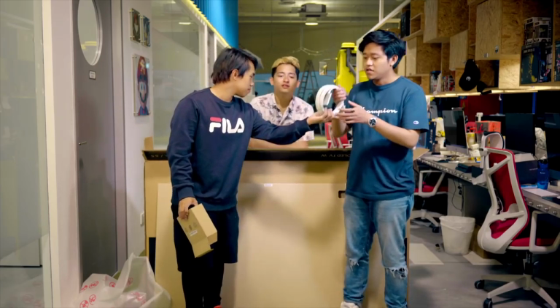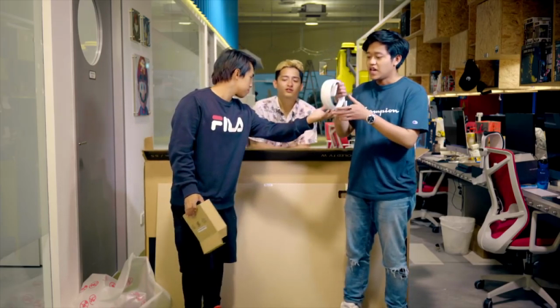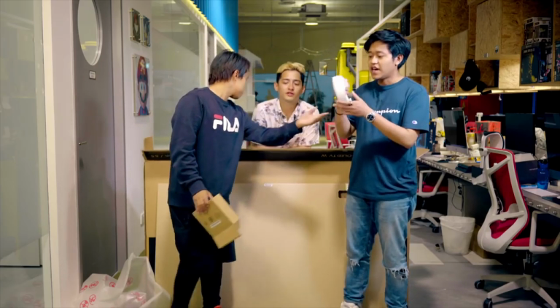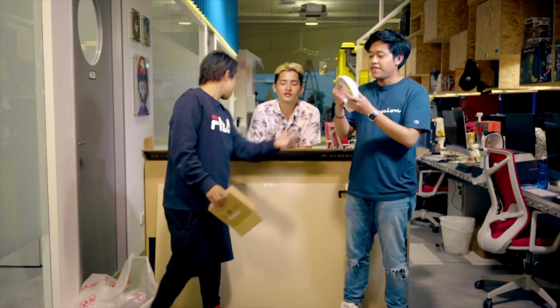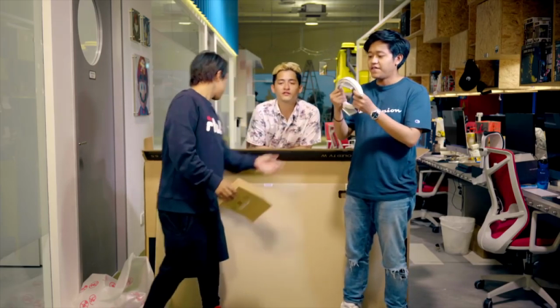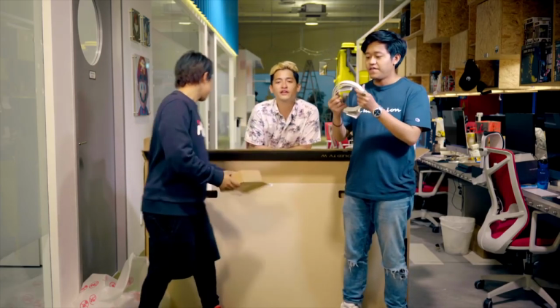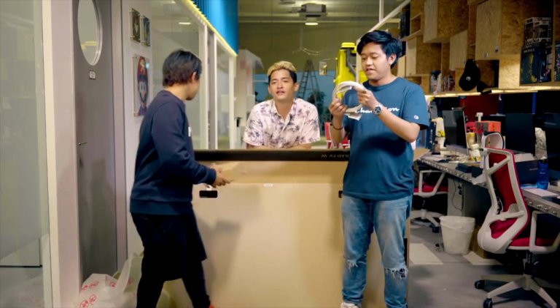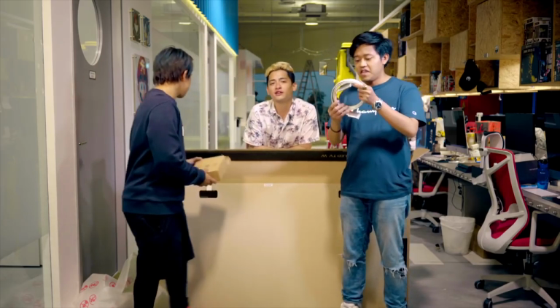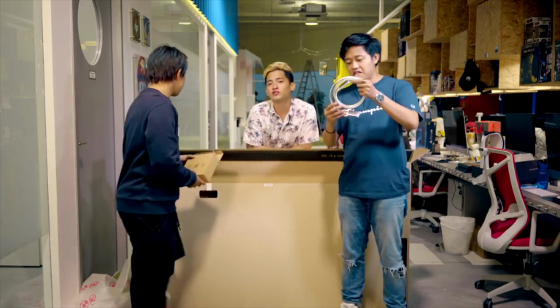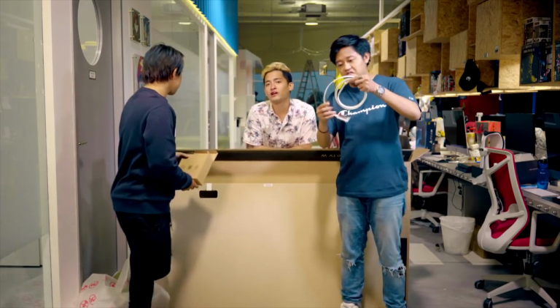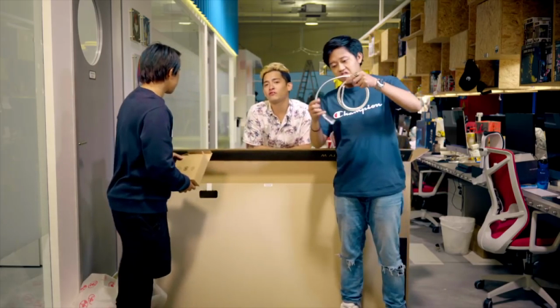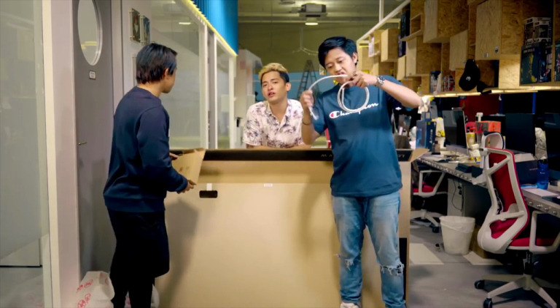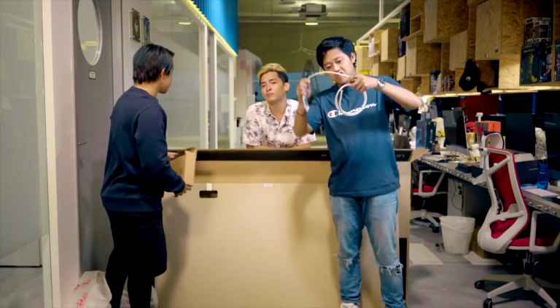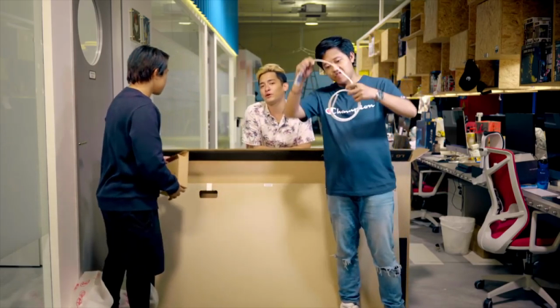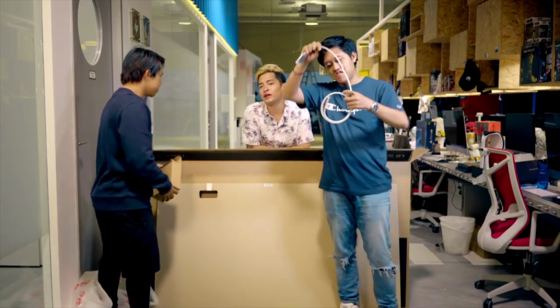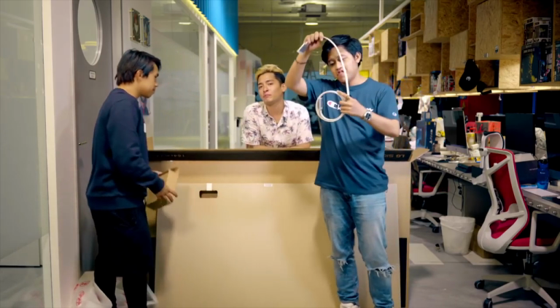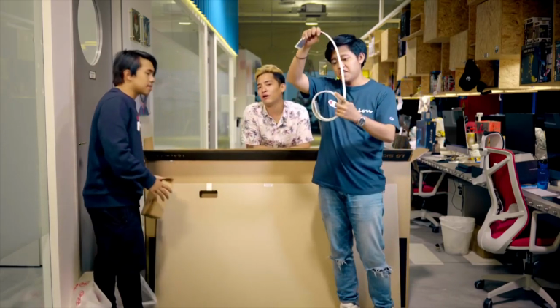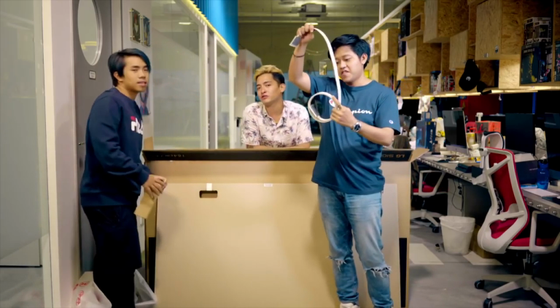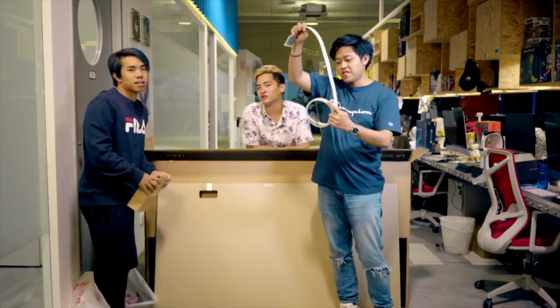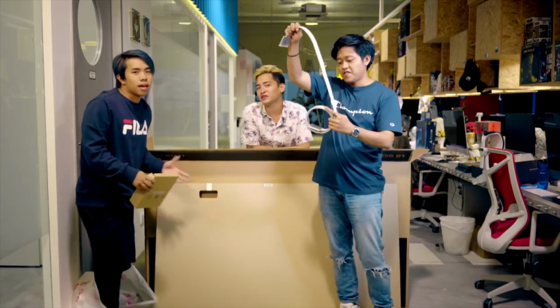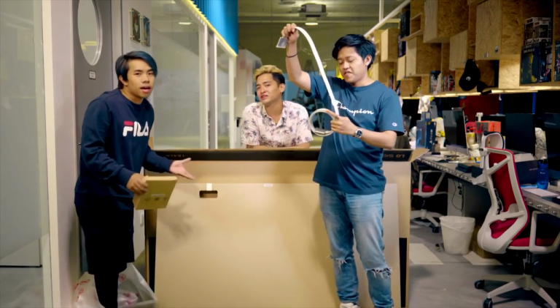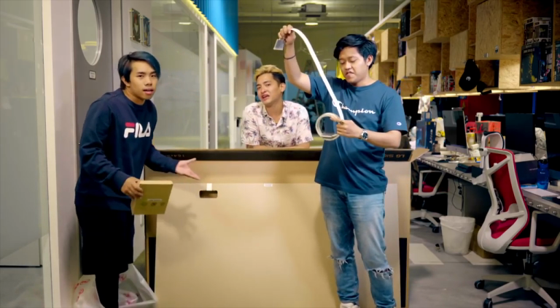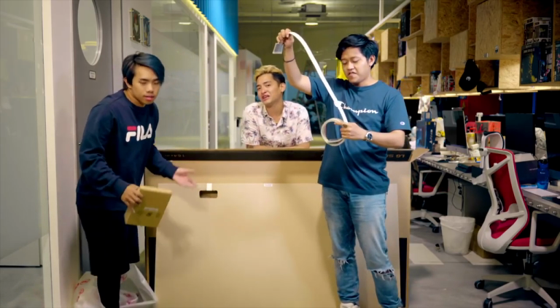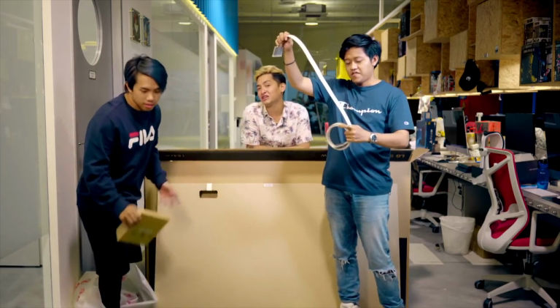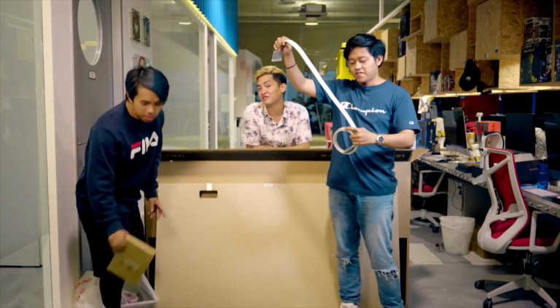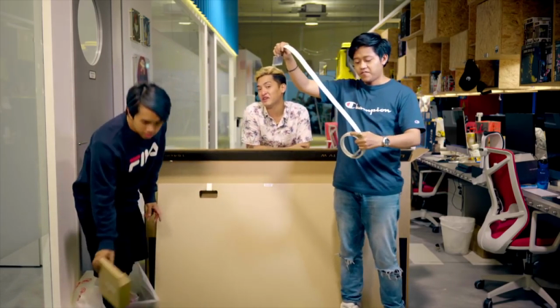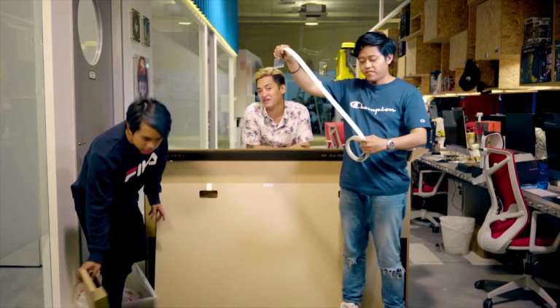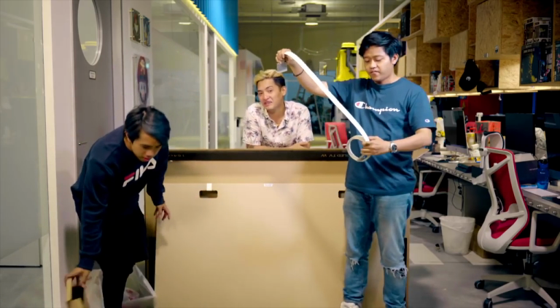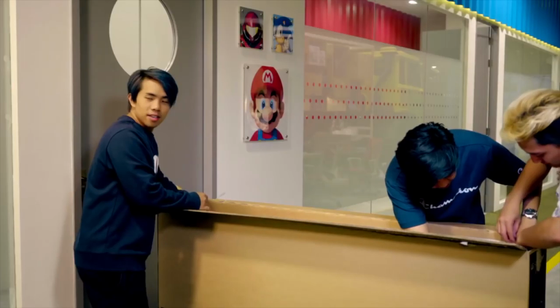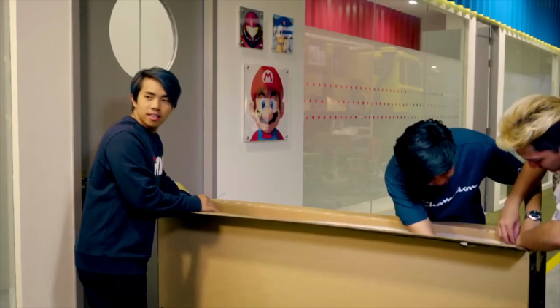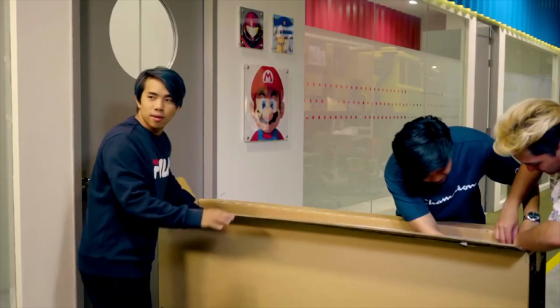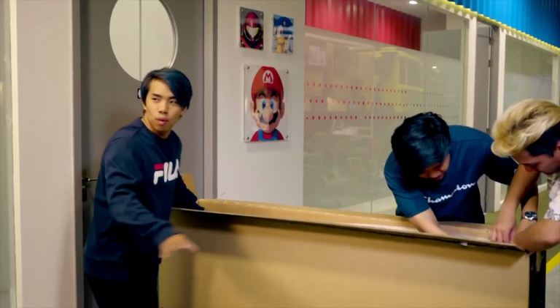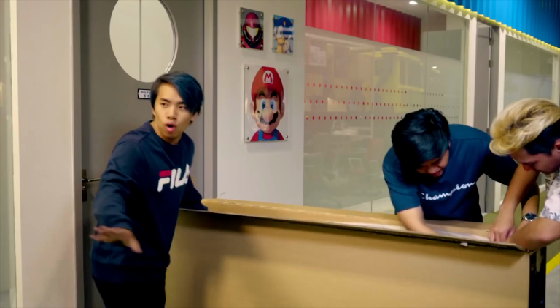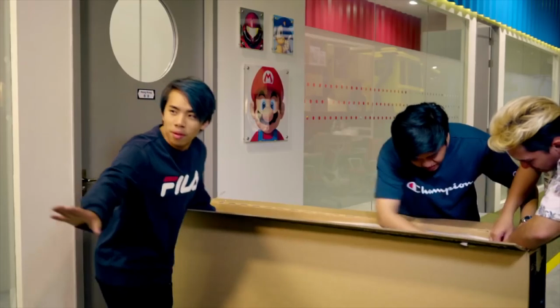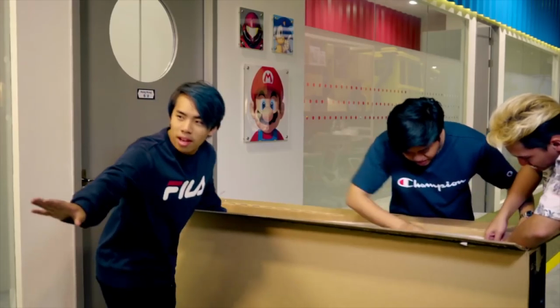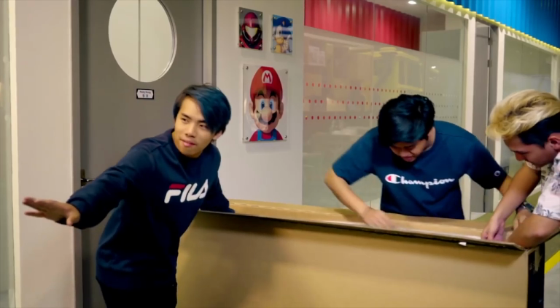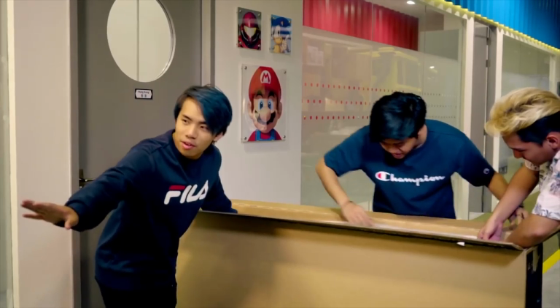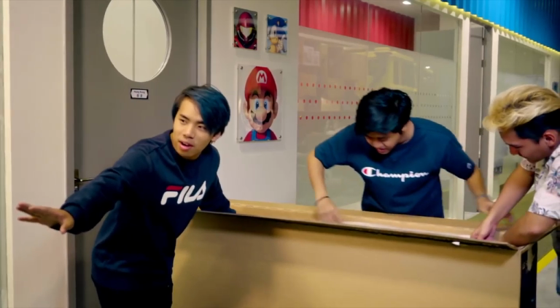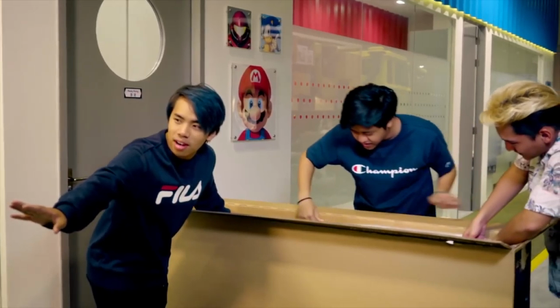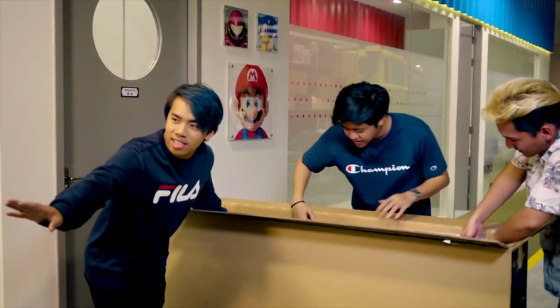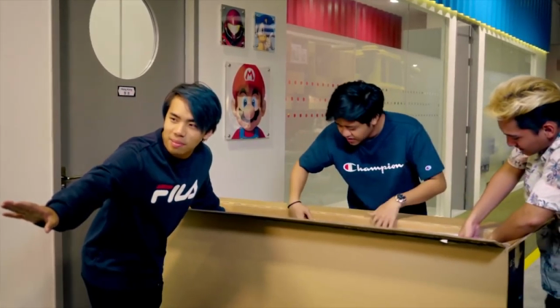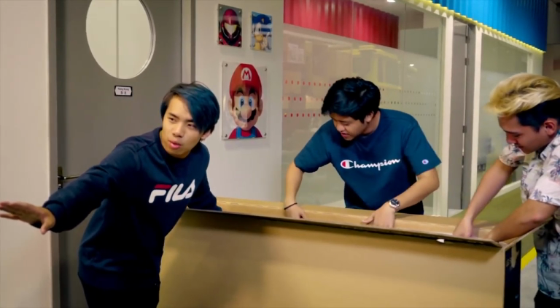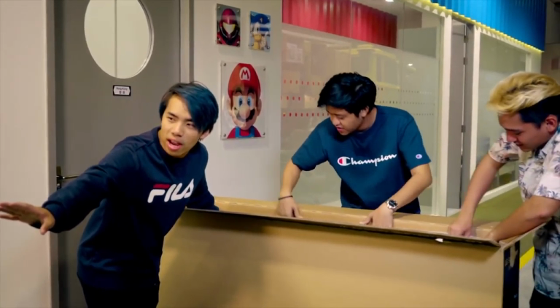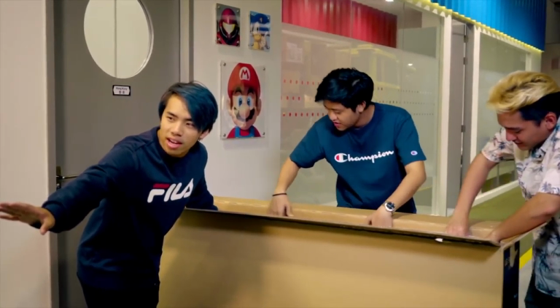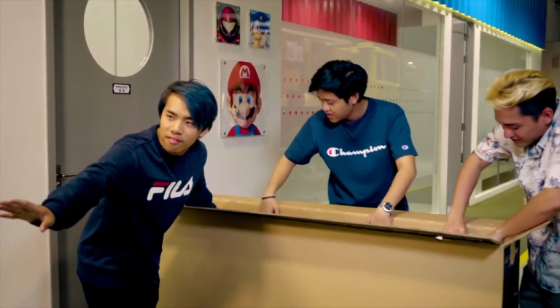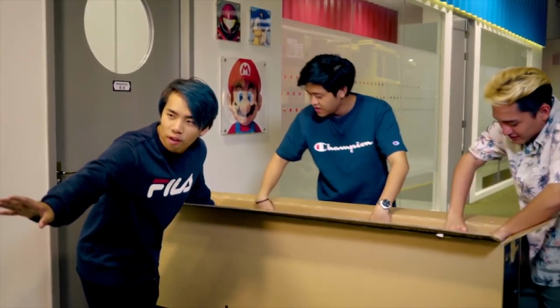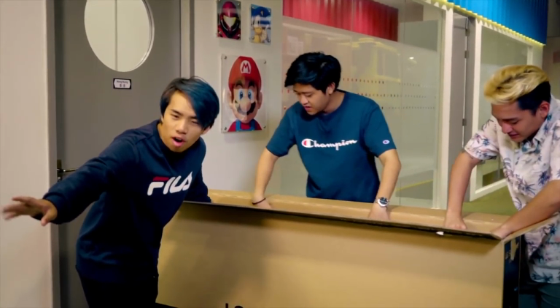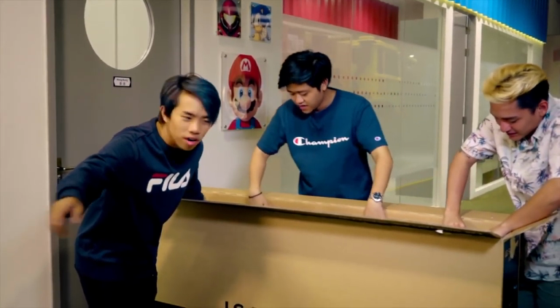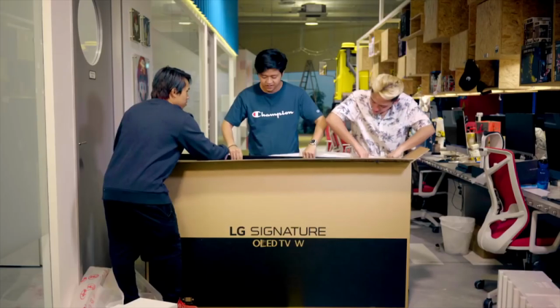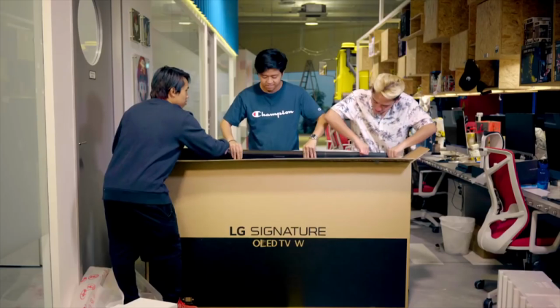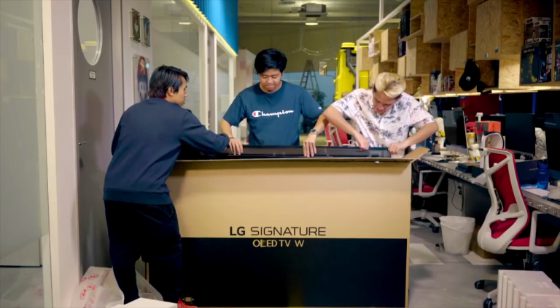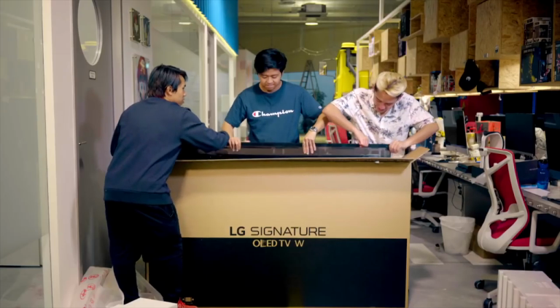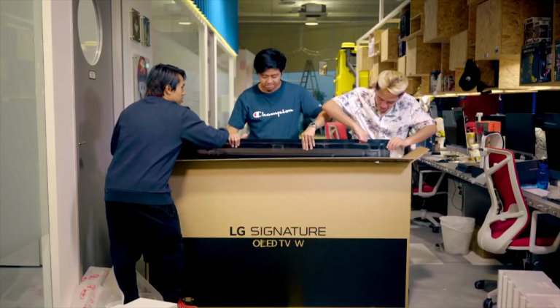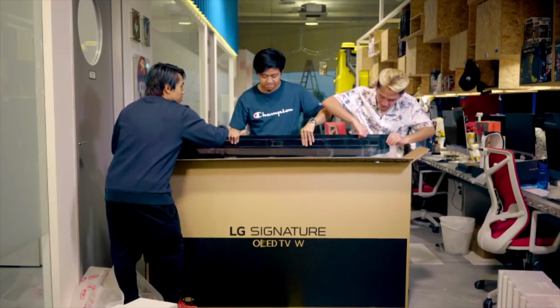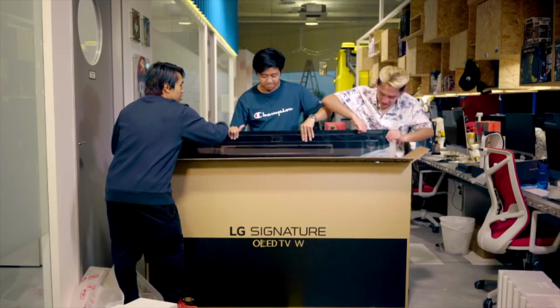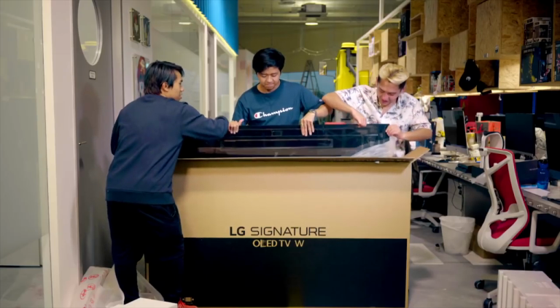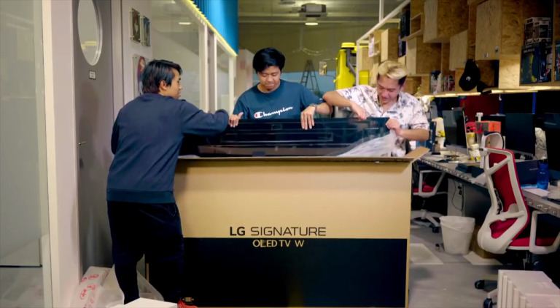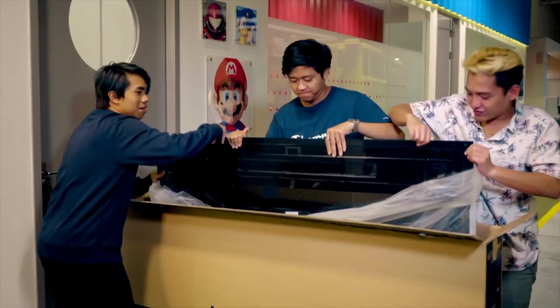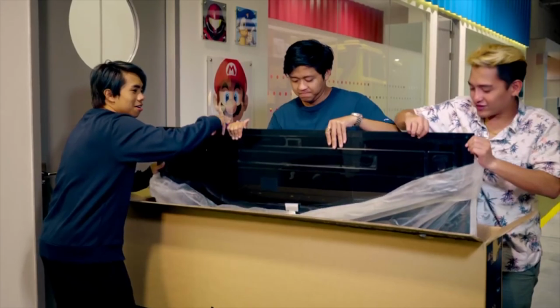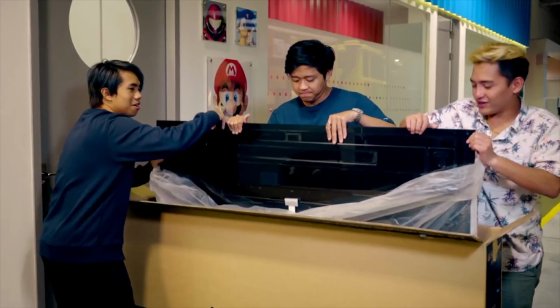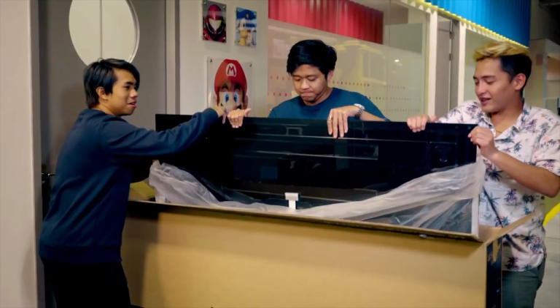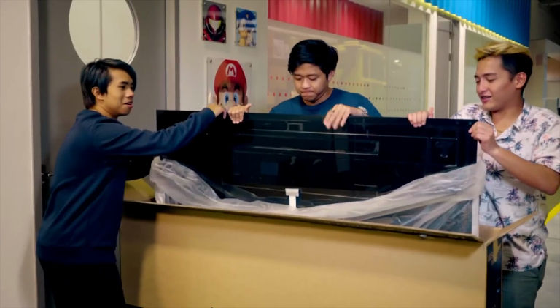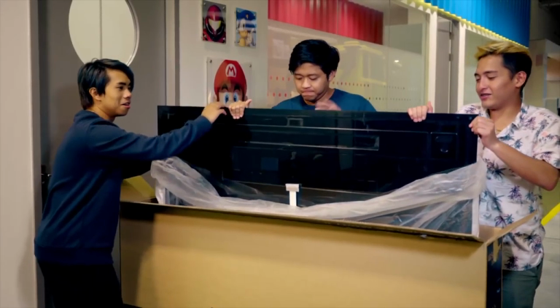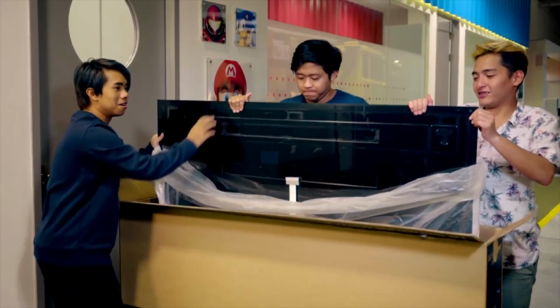So this is what's going to be used to link the TV to its powering system. If the TV is that thin, you can't really put any power source inside the TV. The moment everyone has been waiting for — oh, it's really light though.